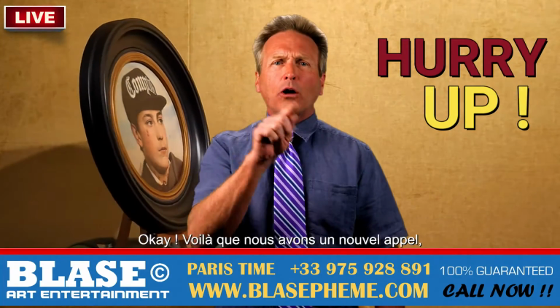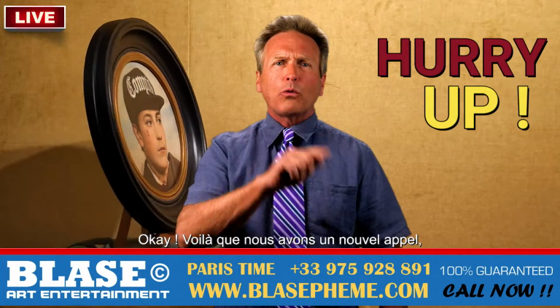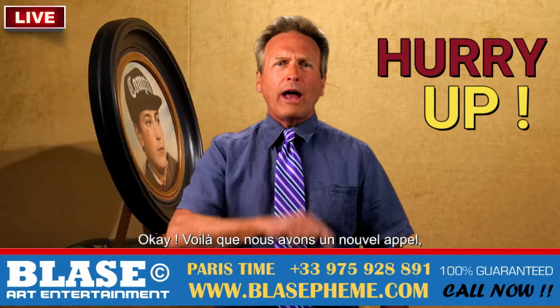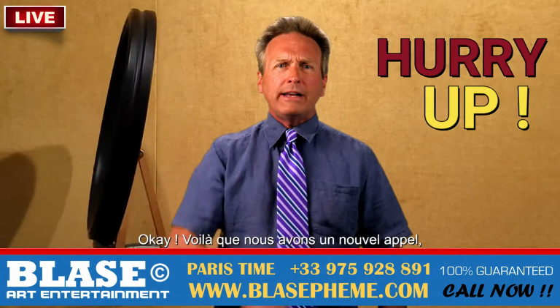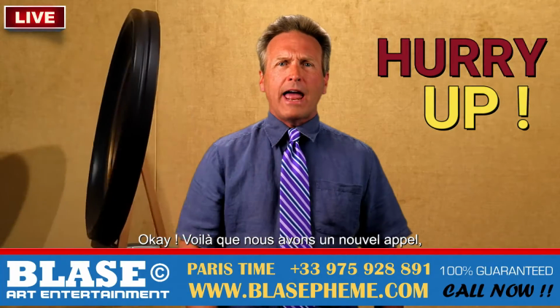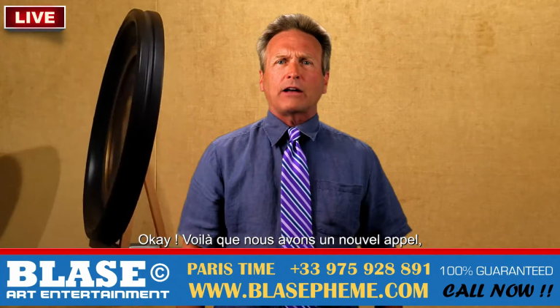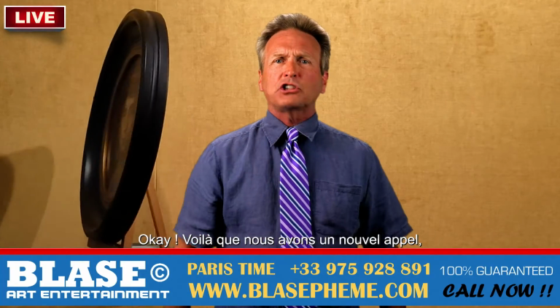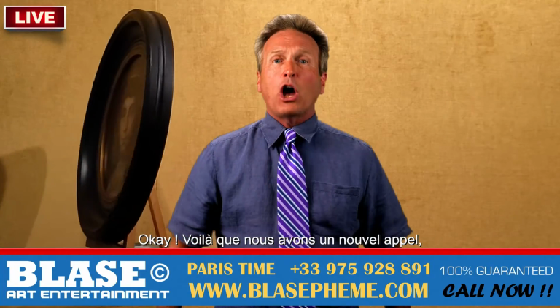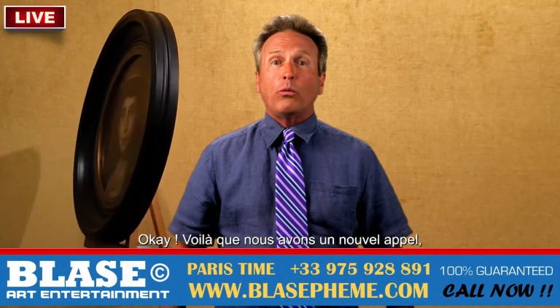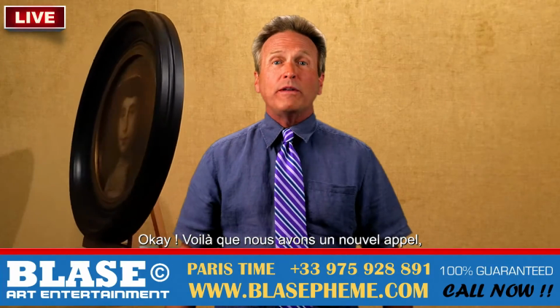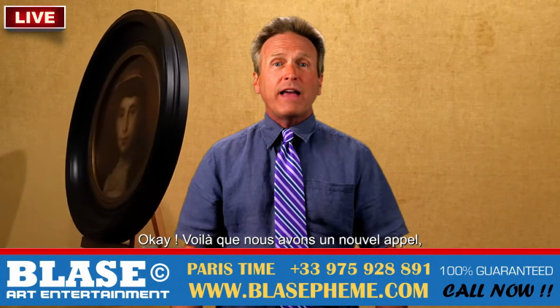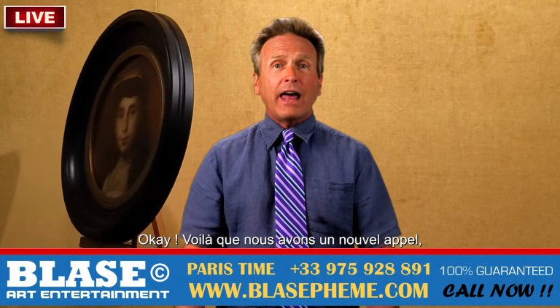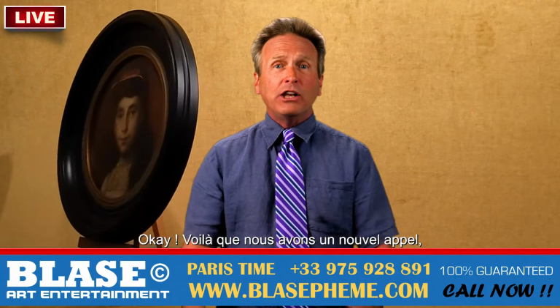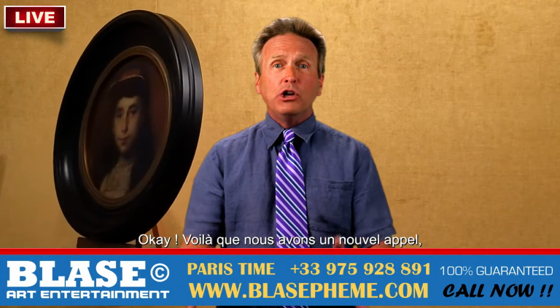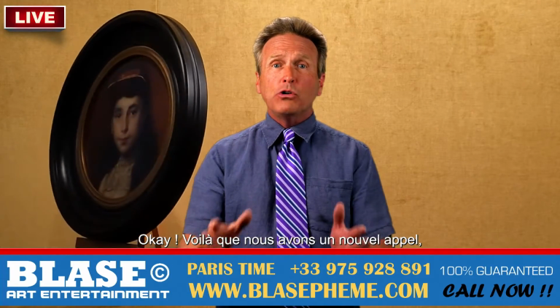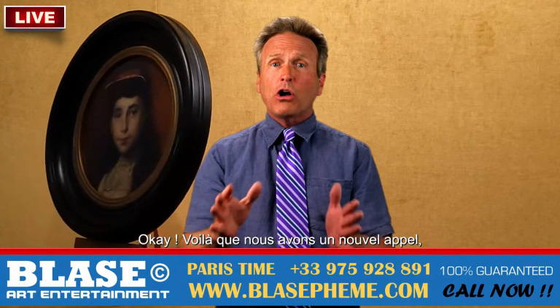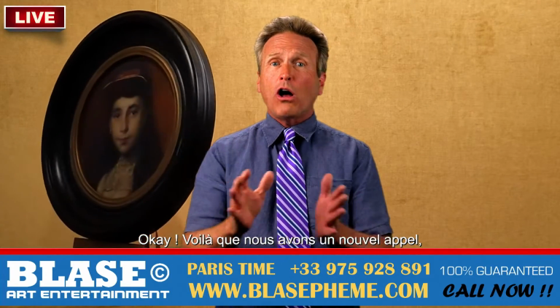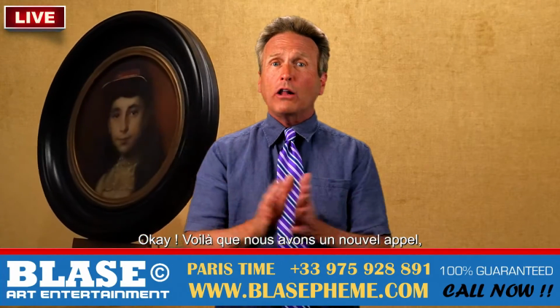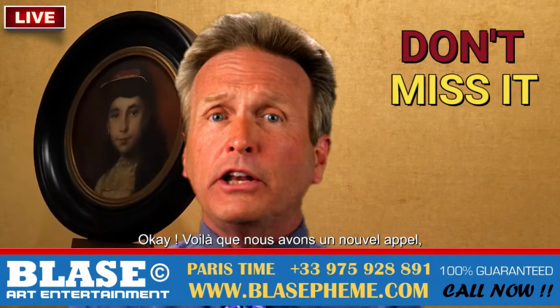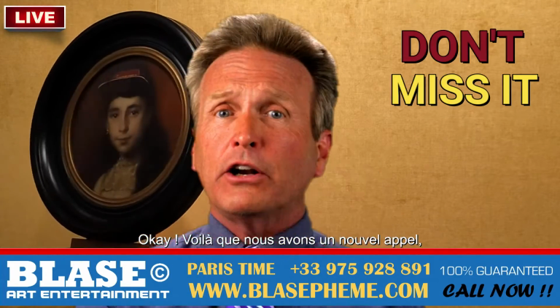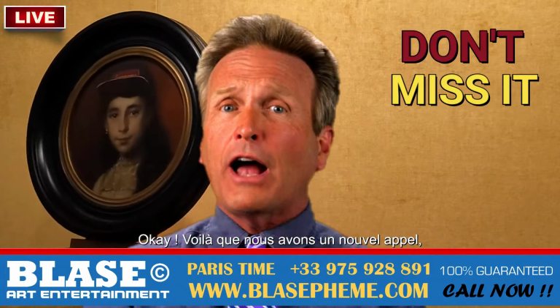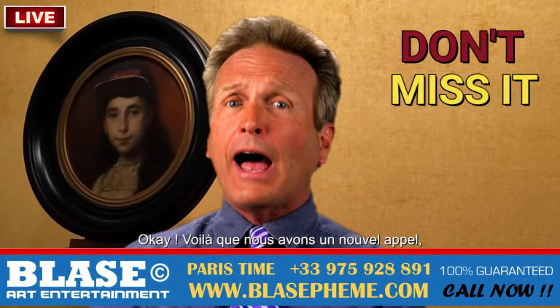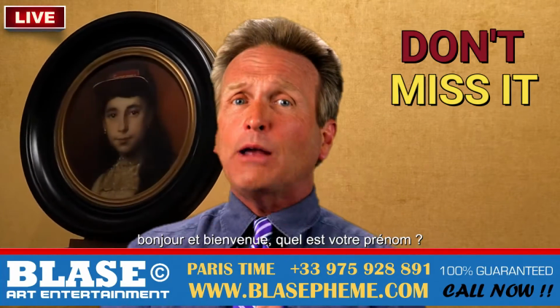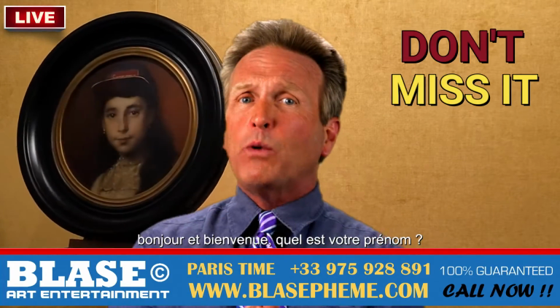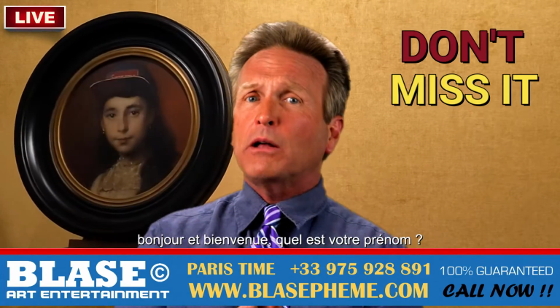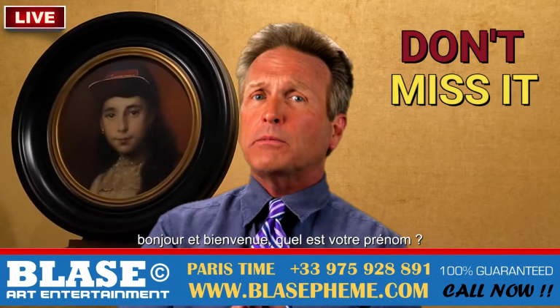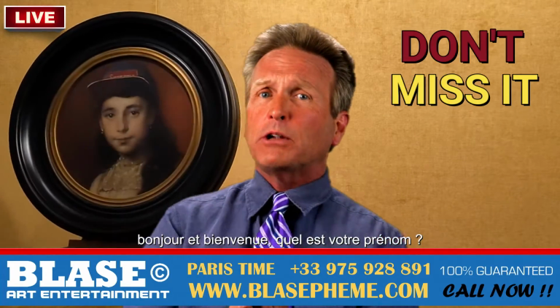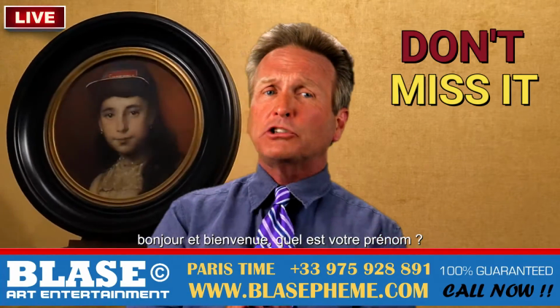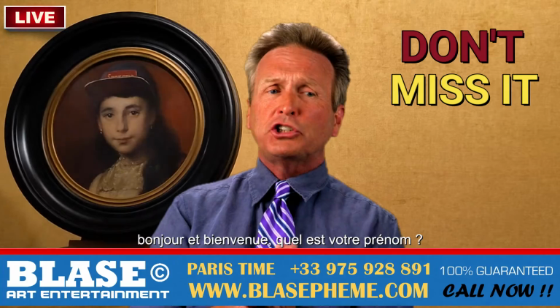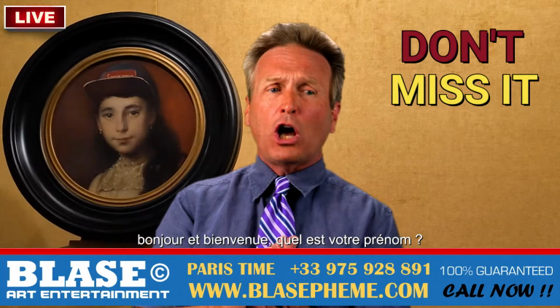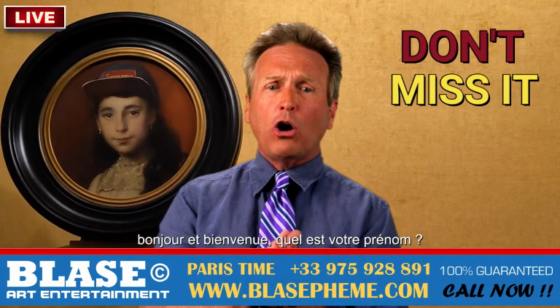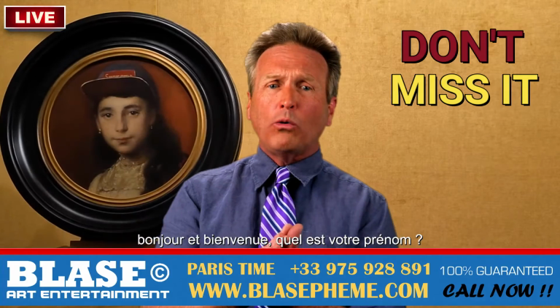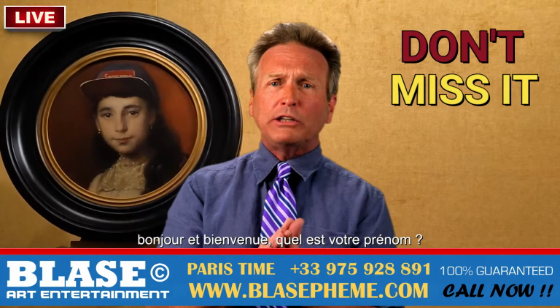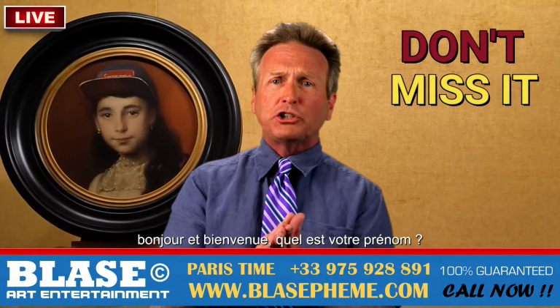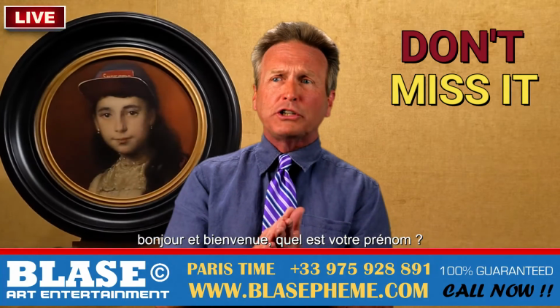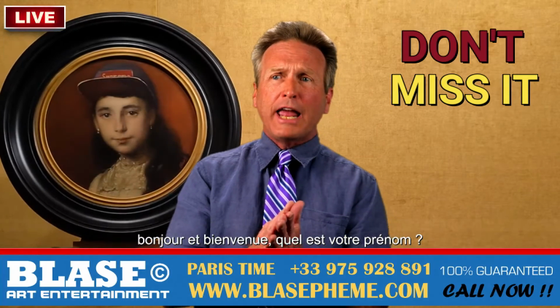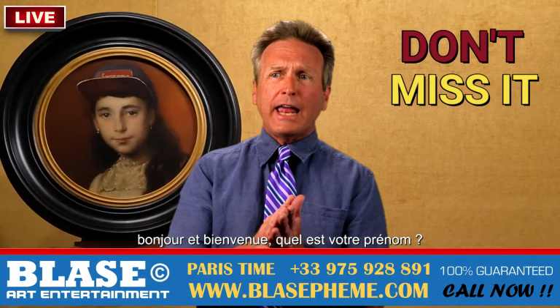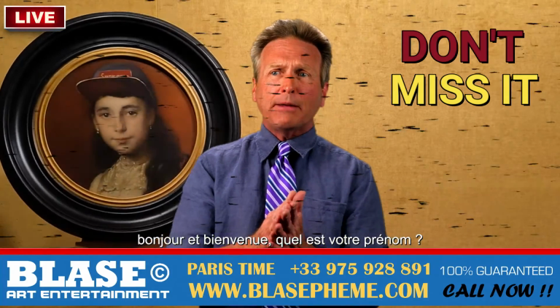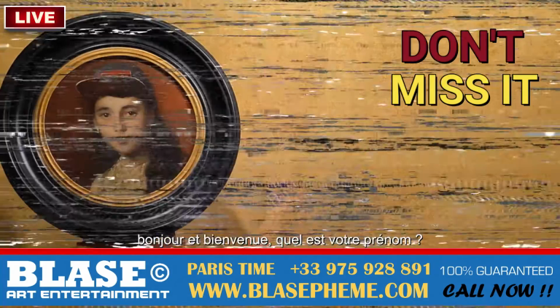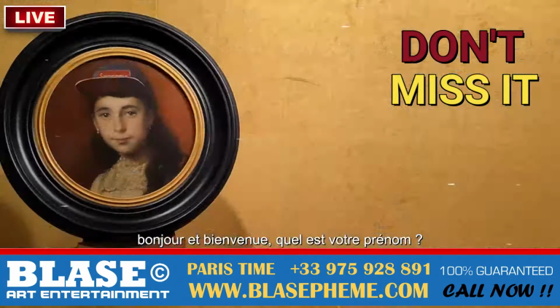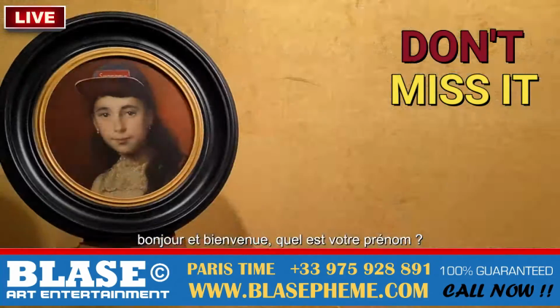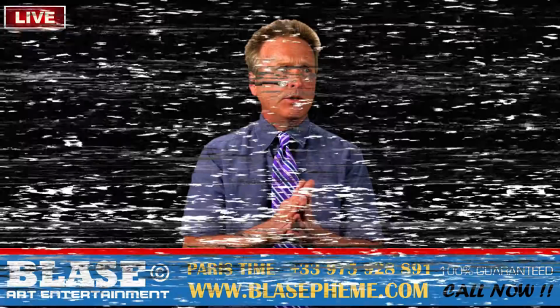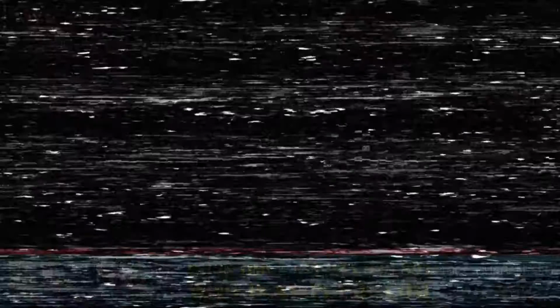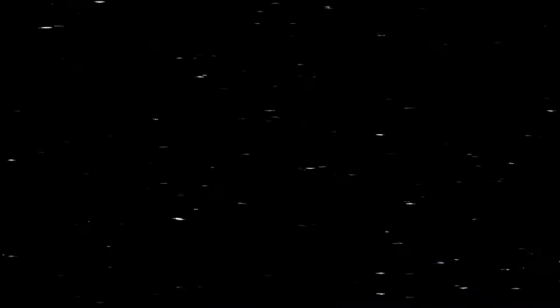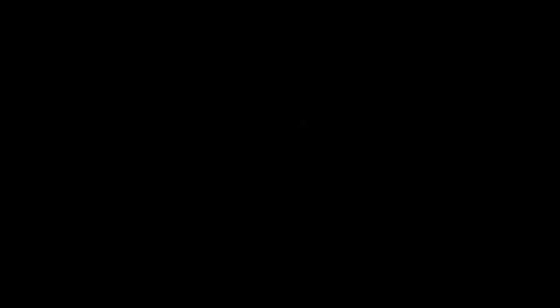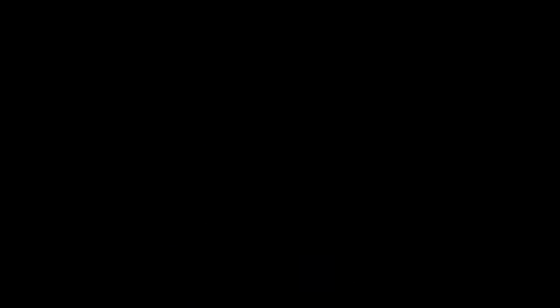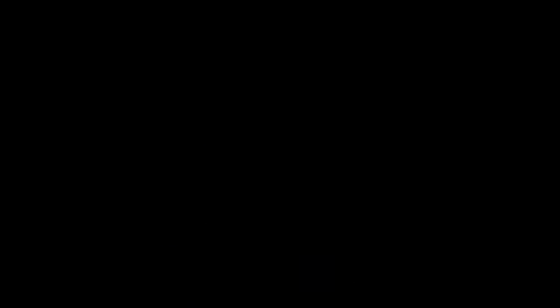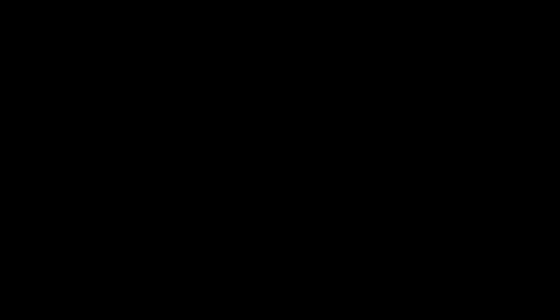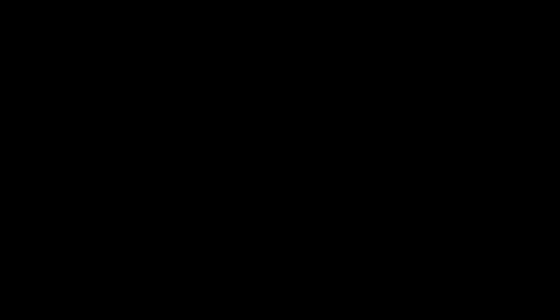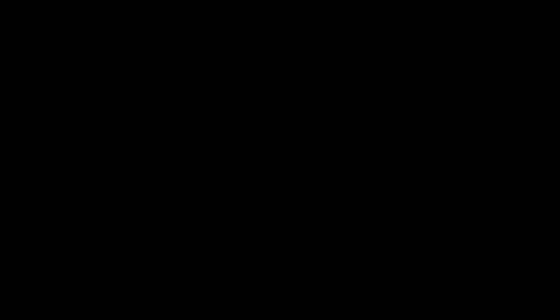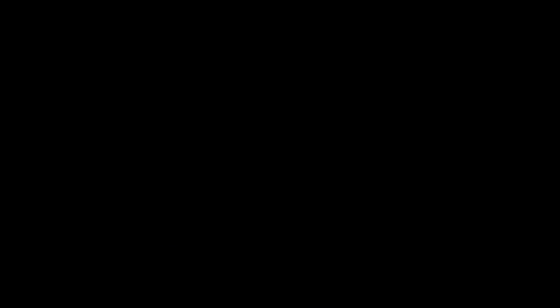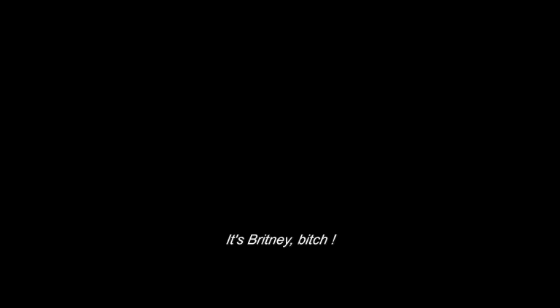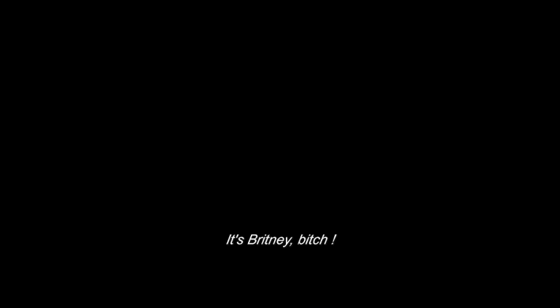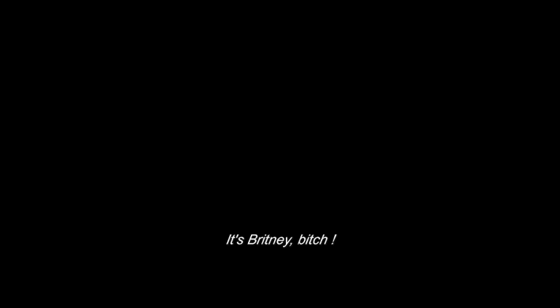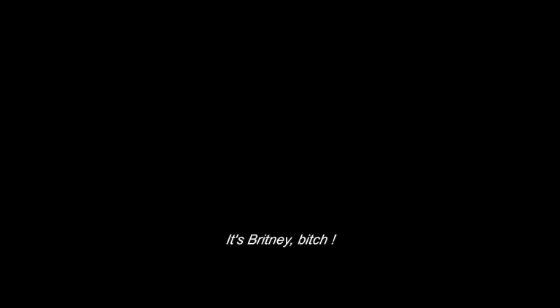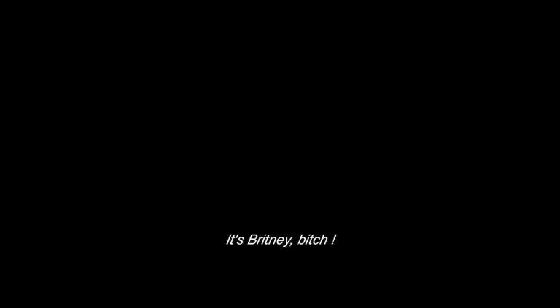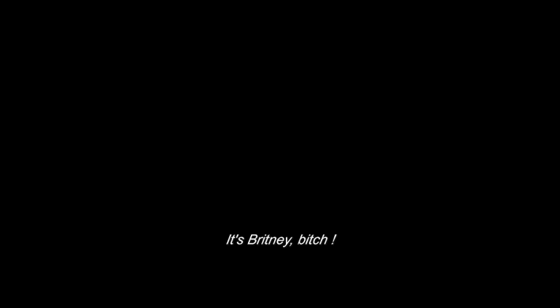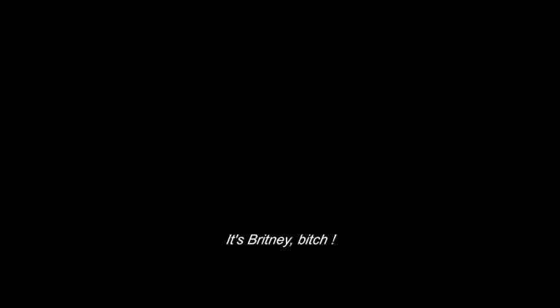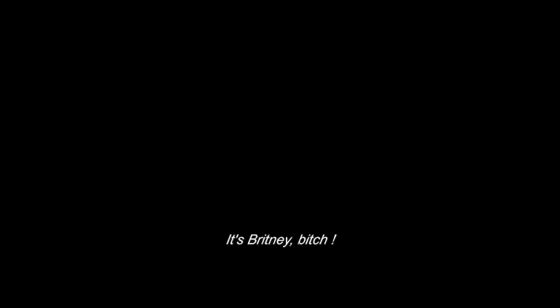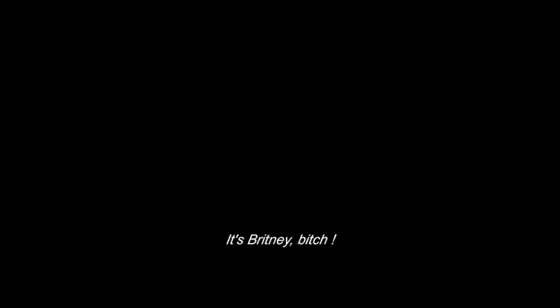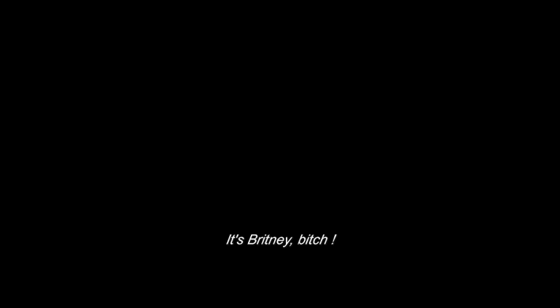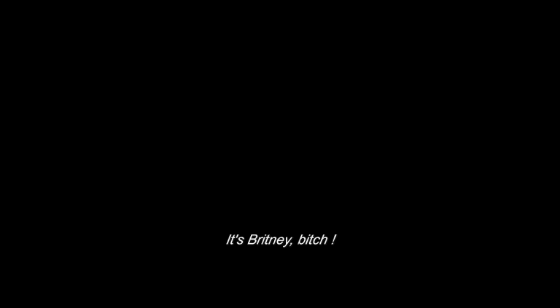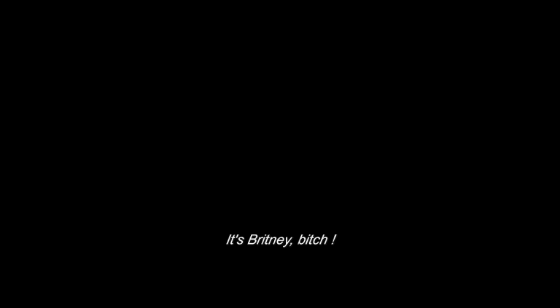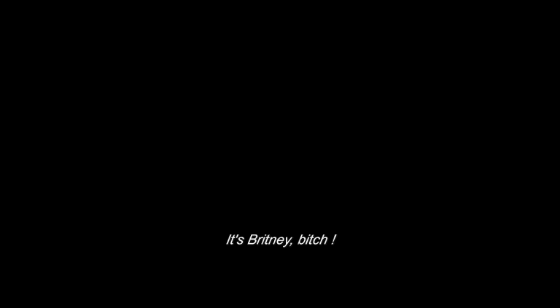Alright now, we've got a new call here. Hi, welcome to our show — what's your name? It's Britney, bitch.